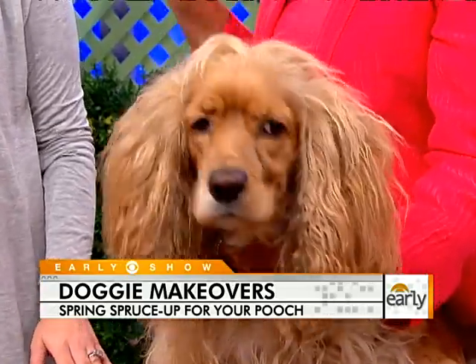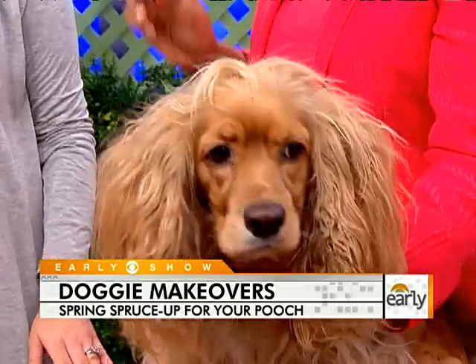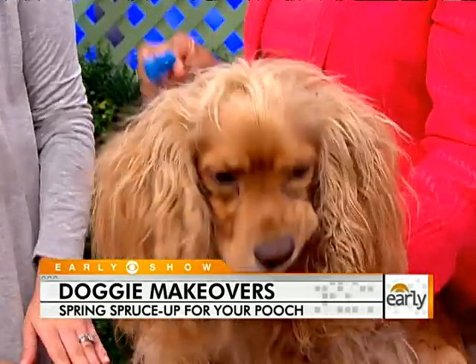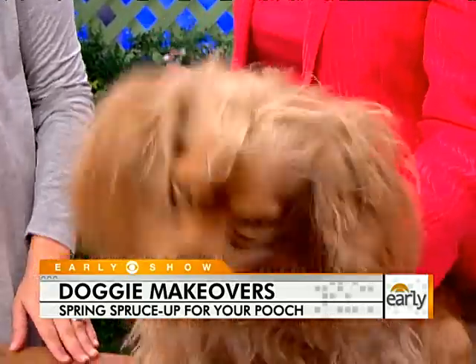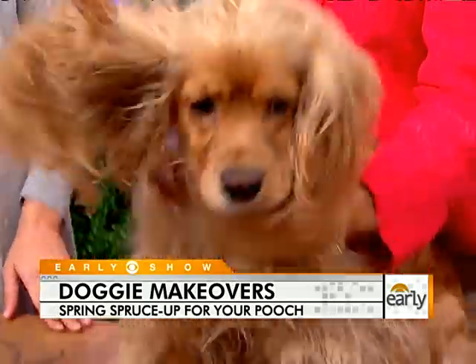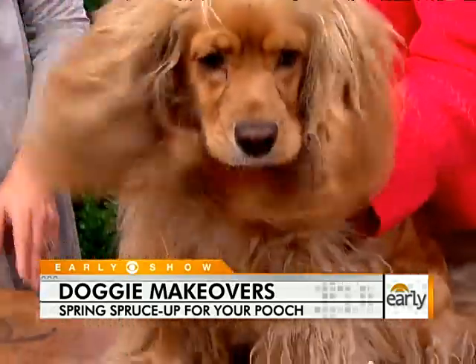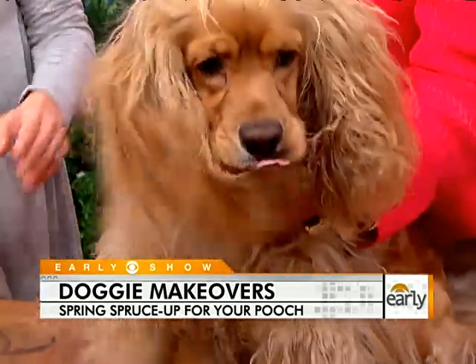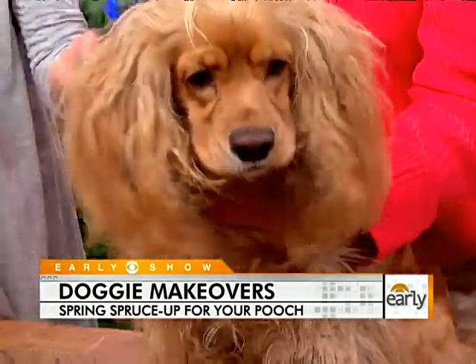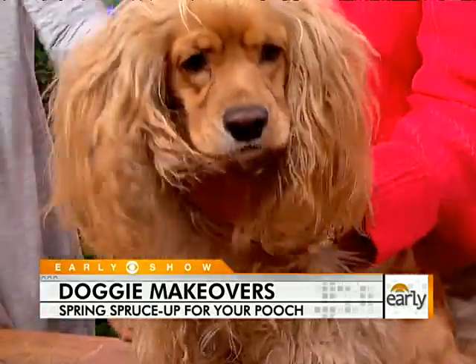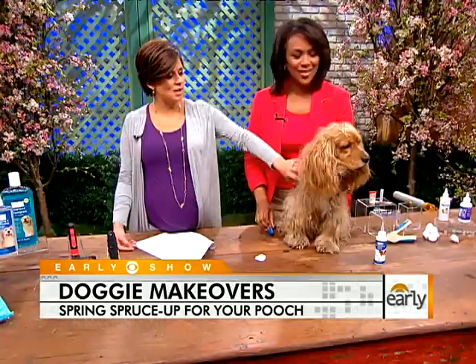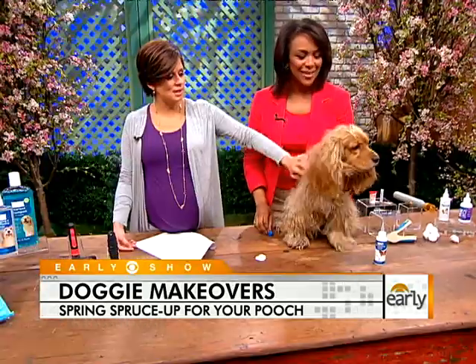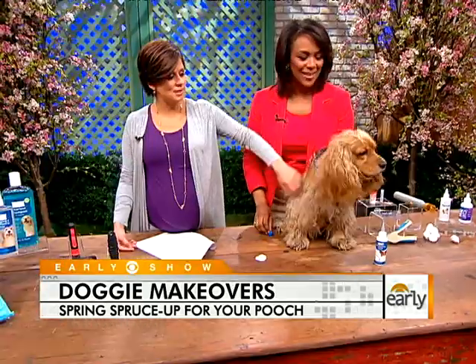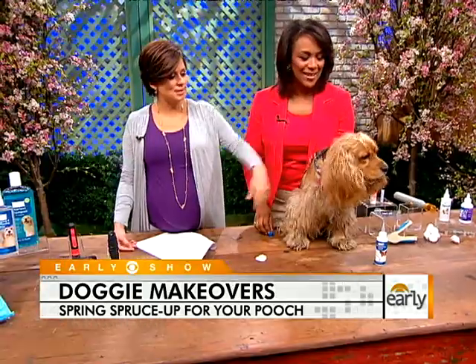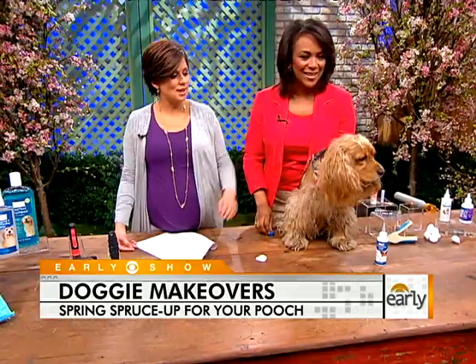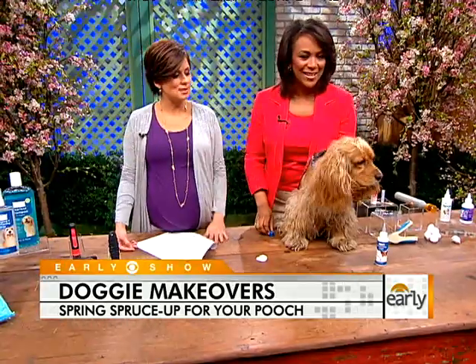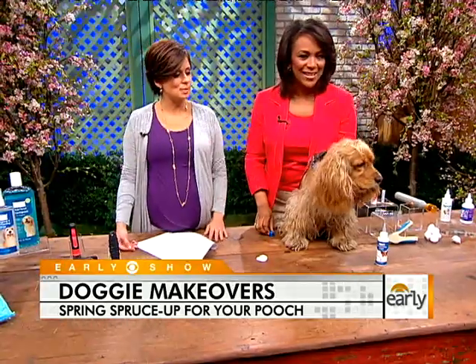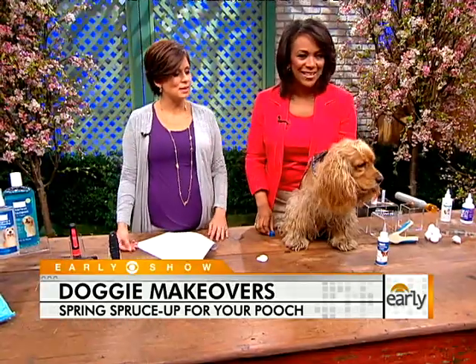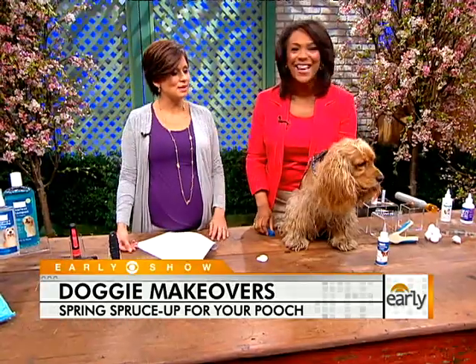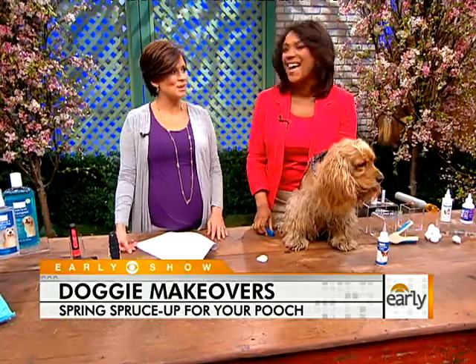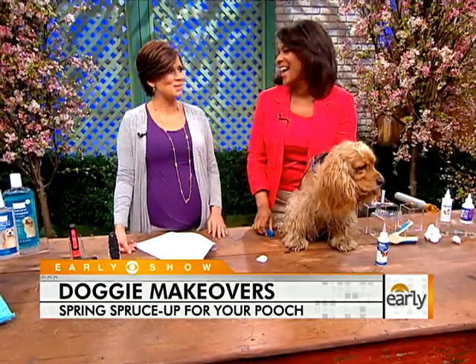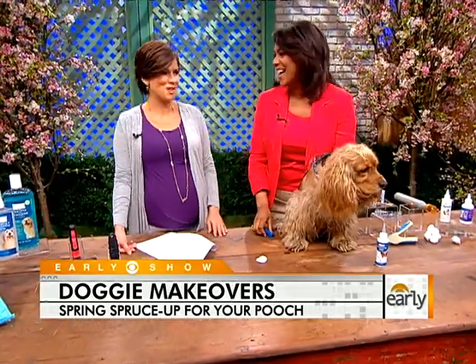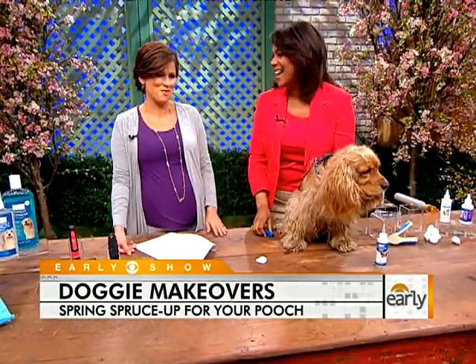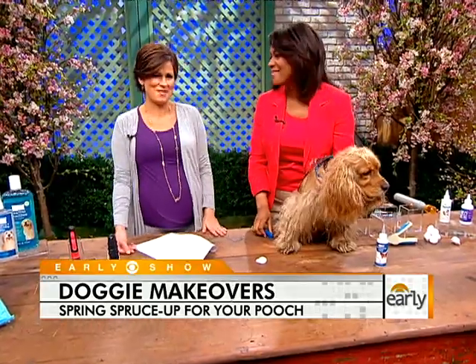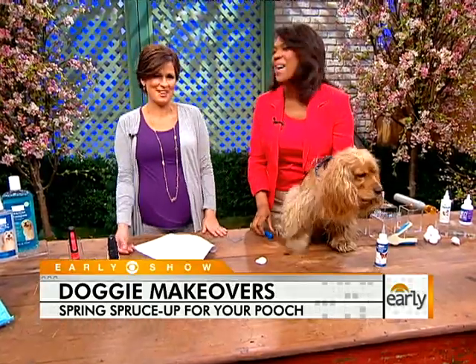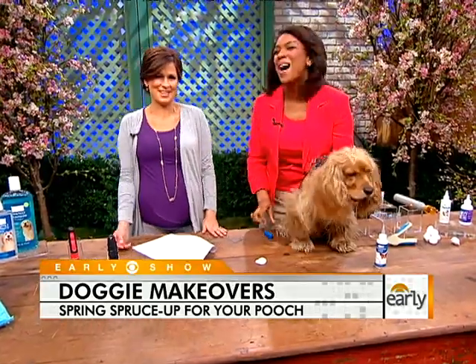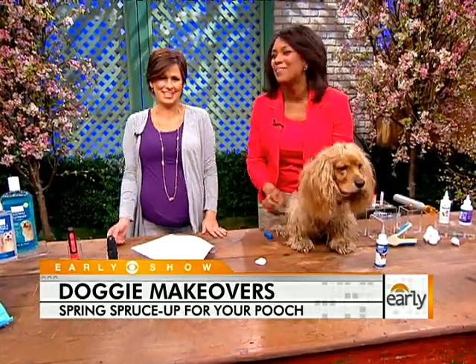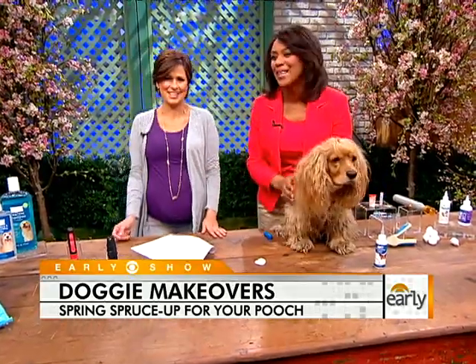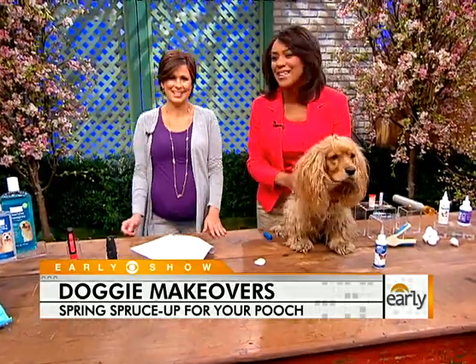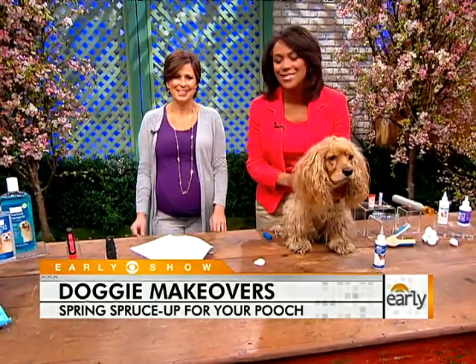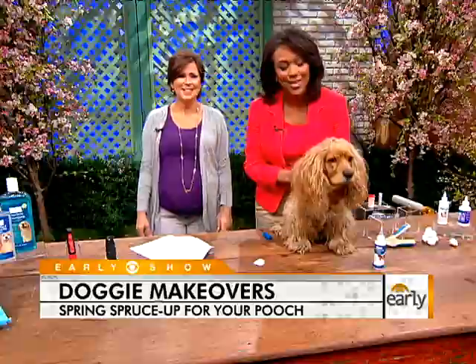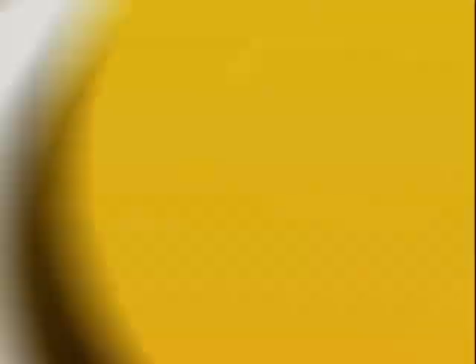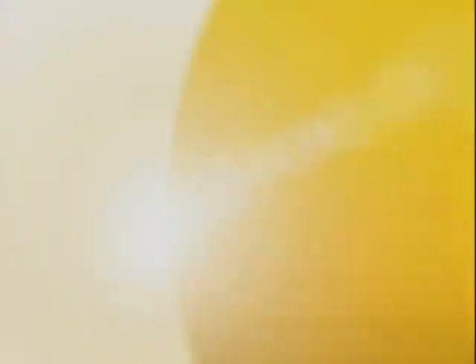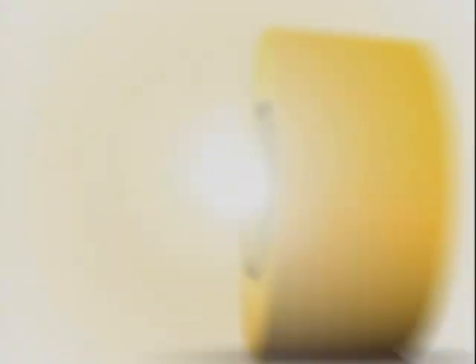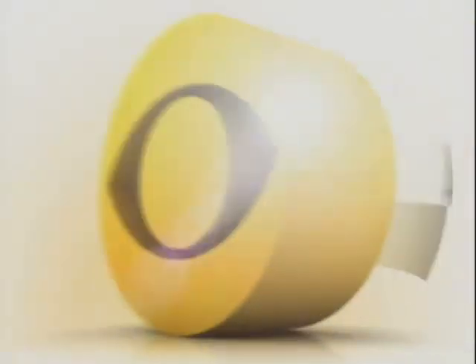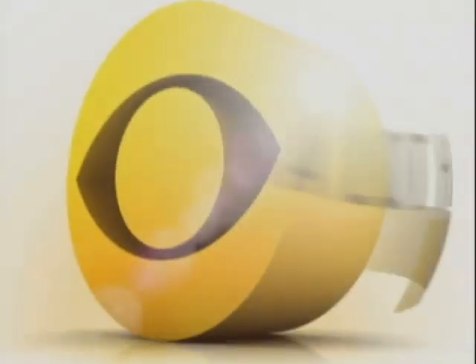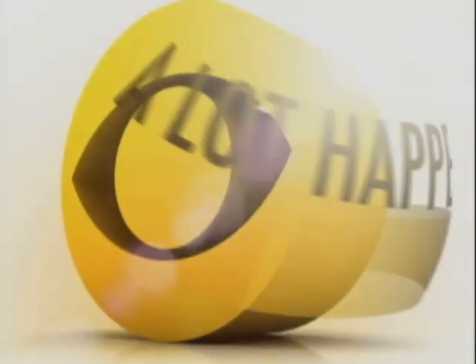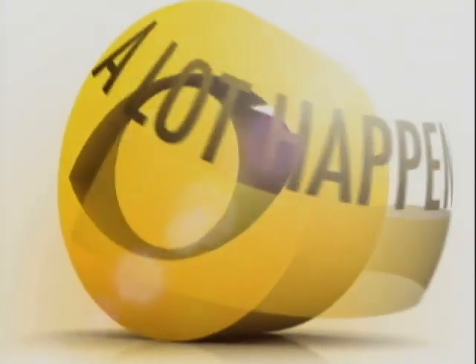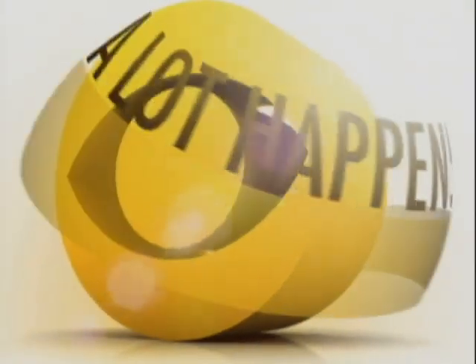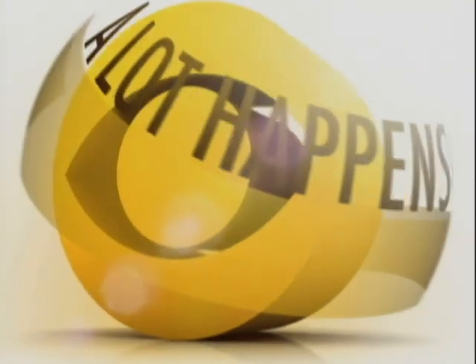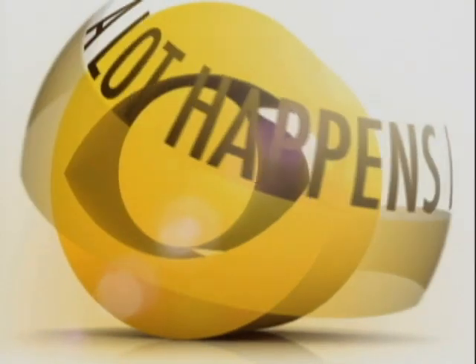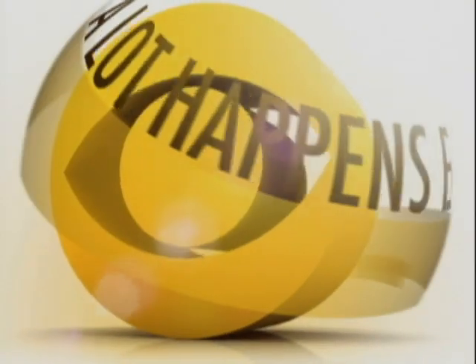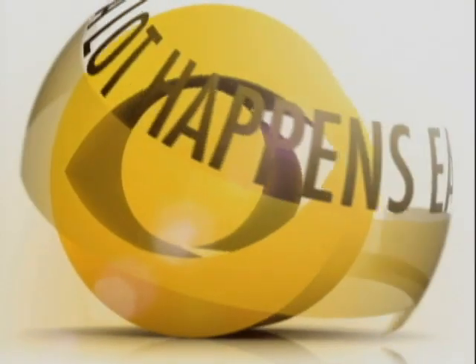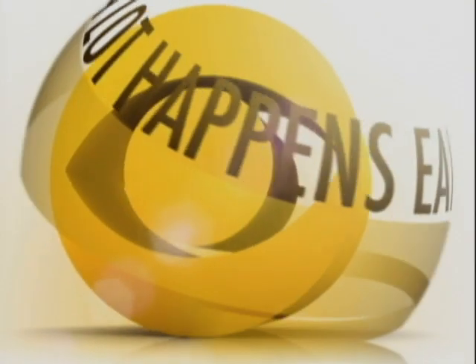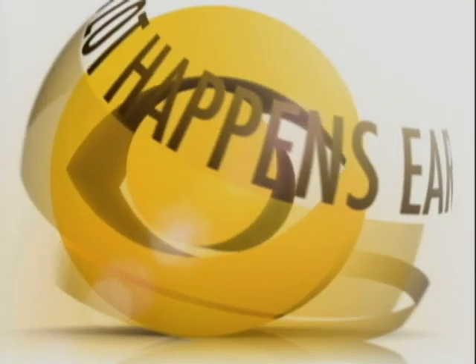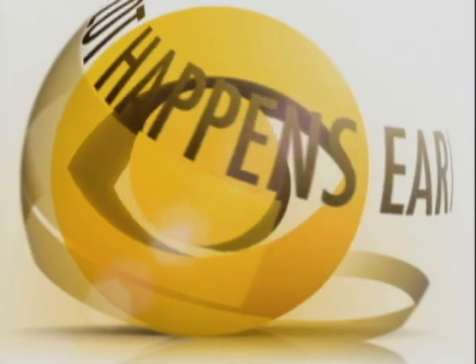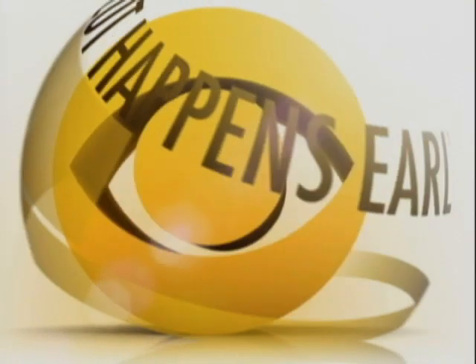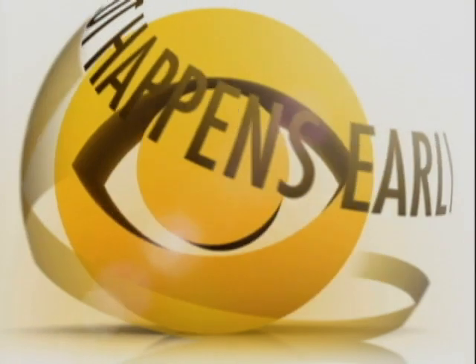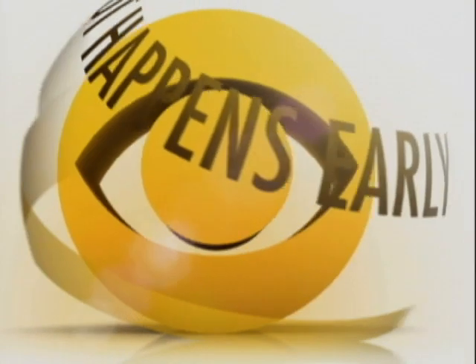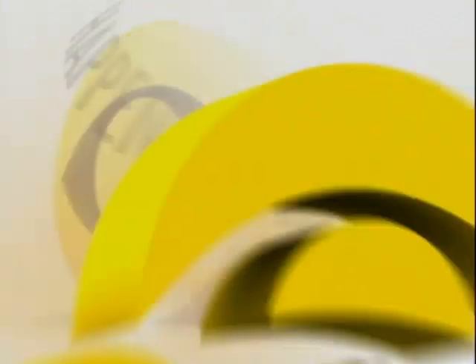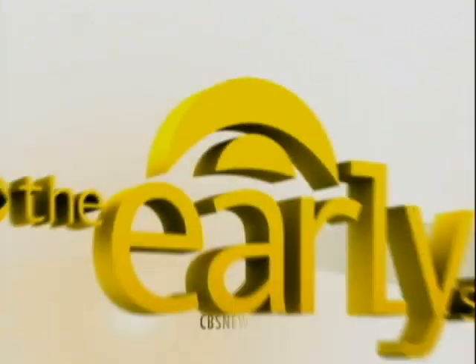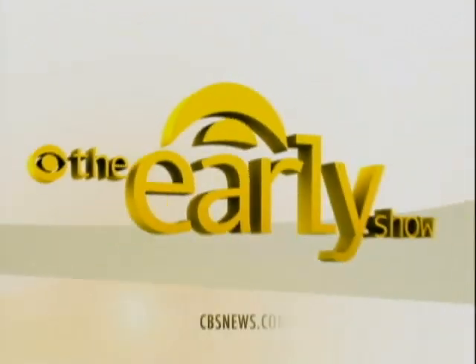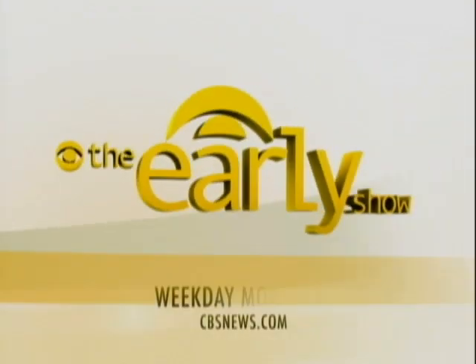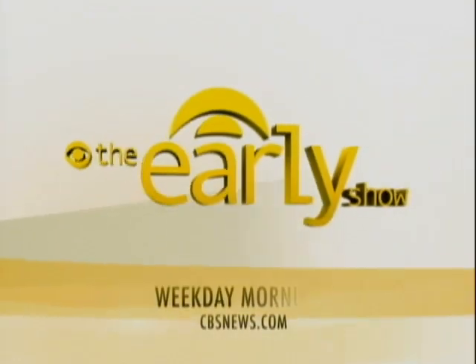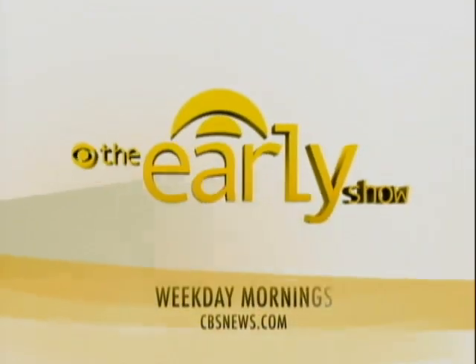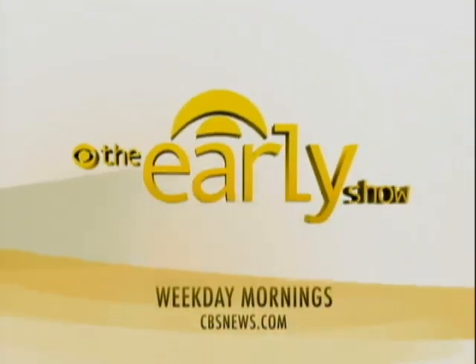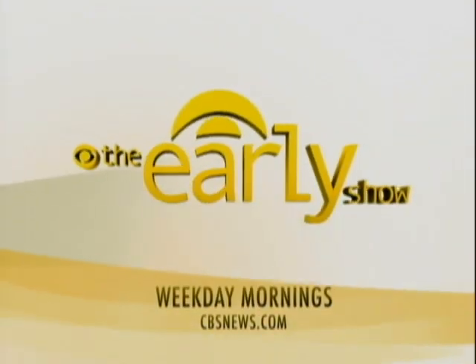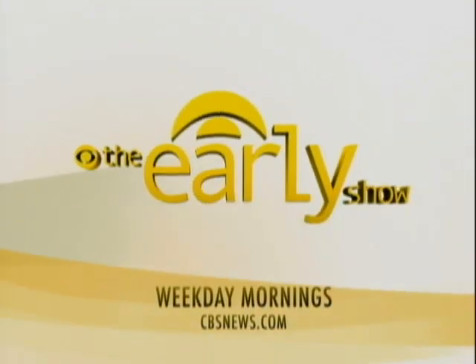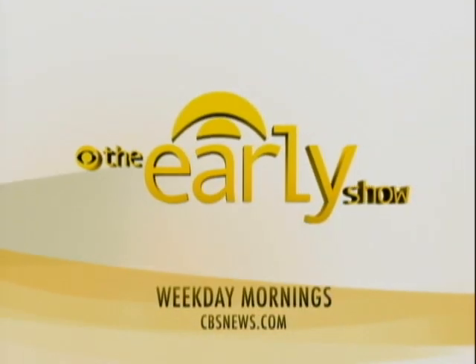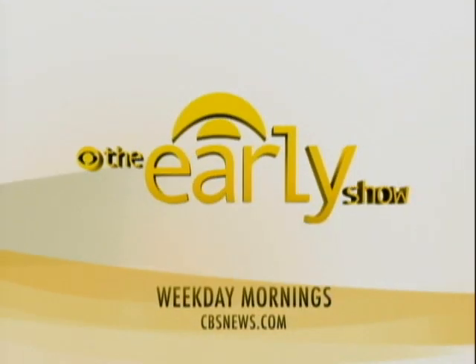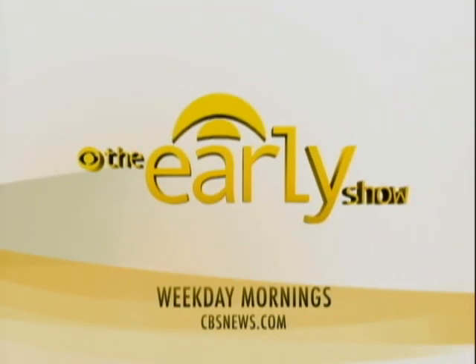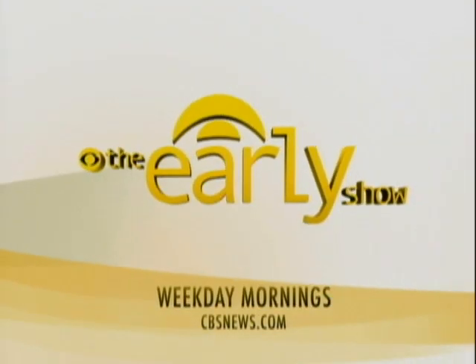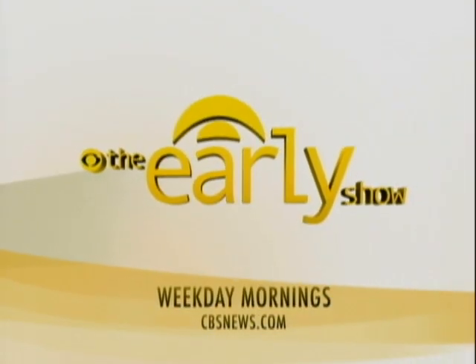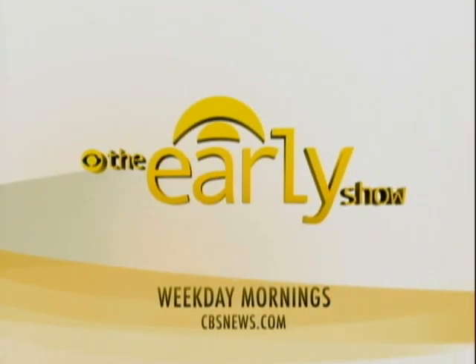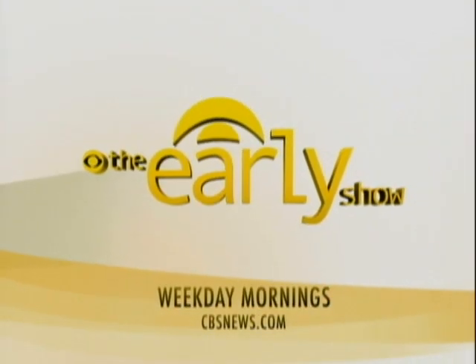Very important. Thank you so much, doggies and Debbie. My pleasure. A lot happens early on The Early Show, weekday mornings on CBS.